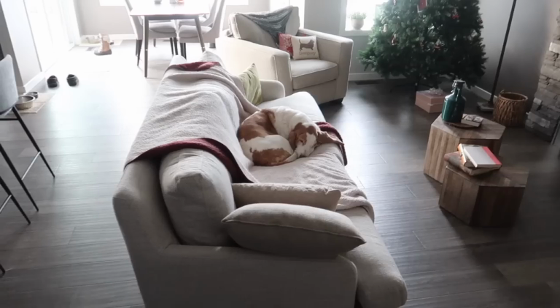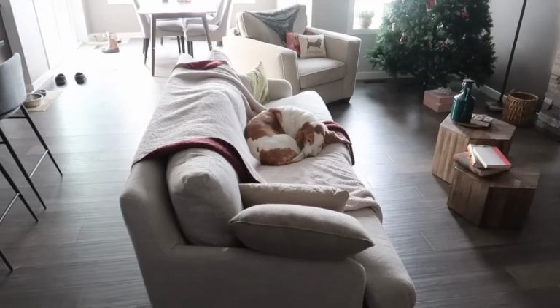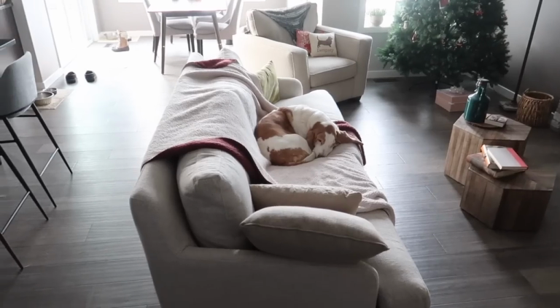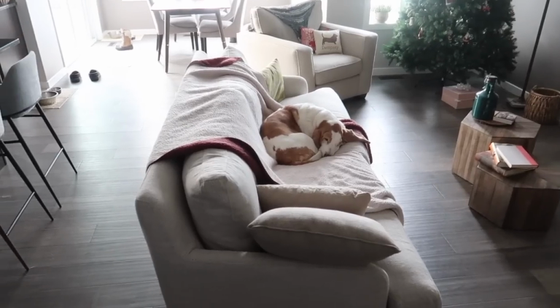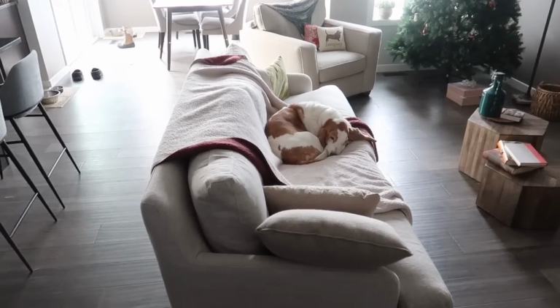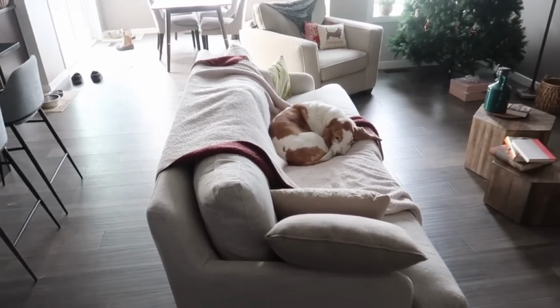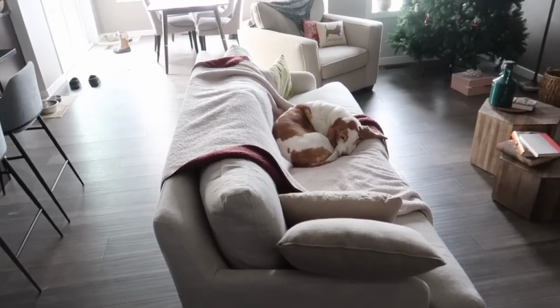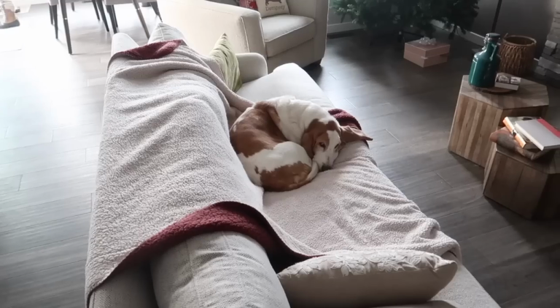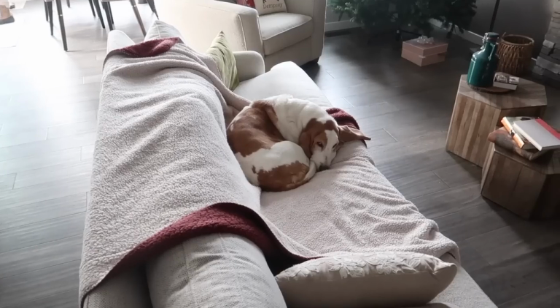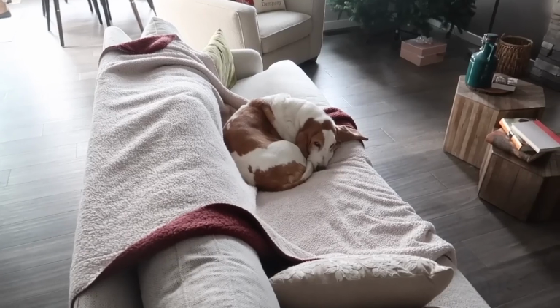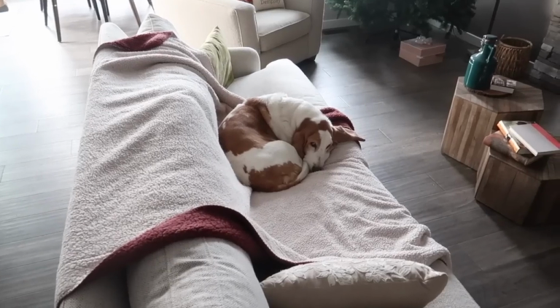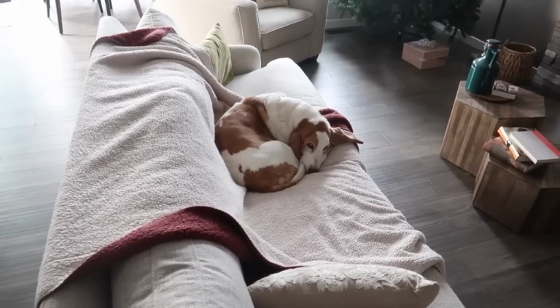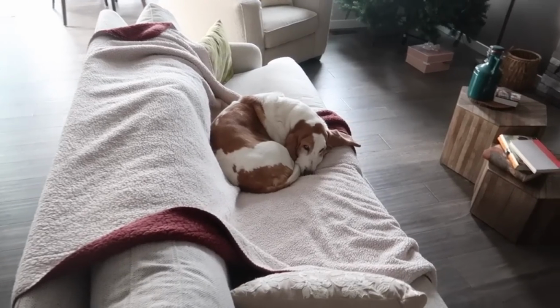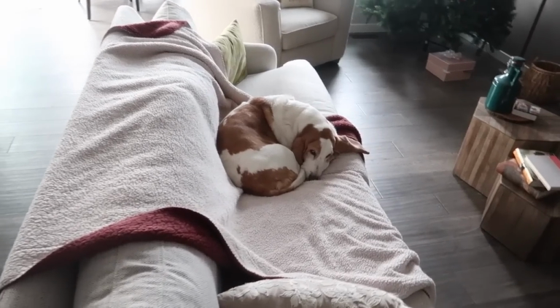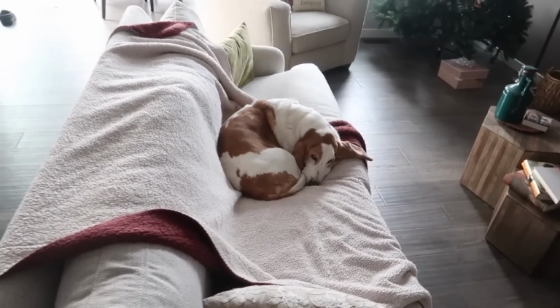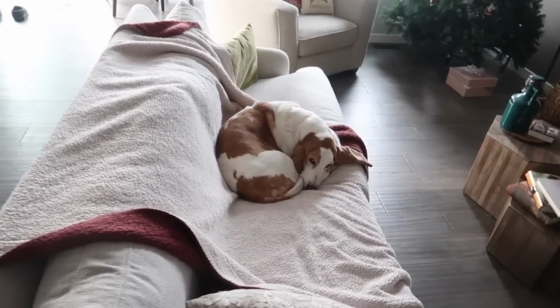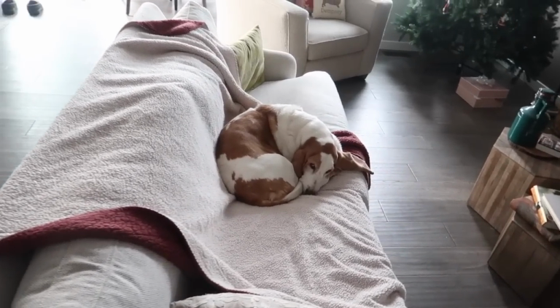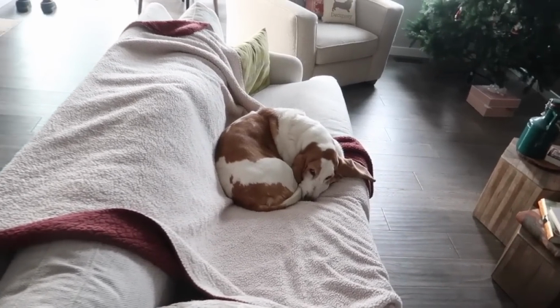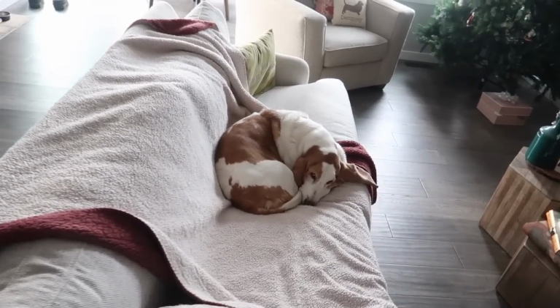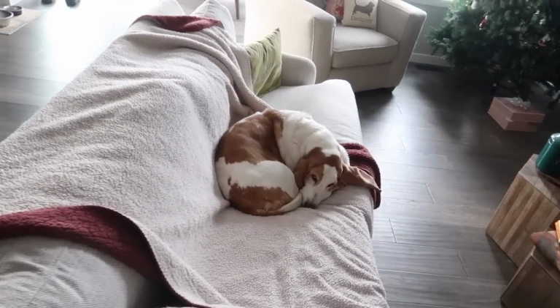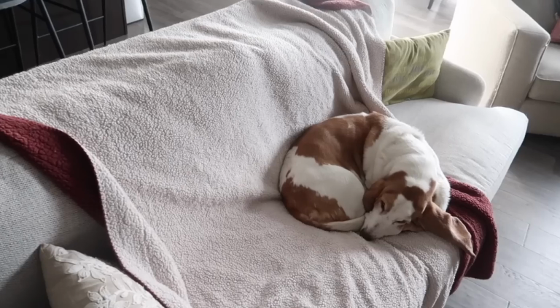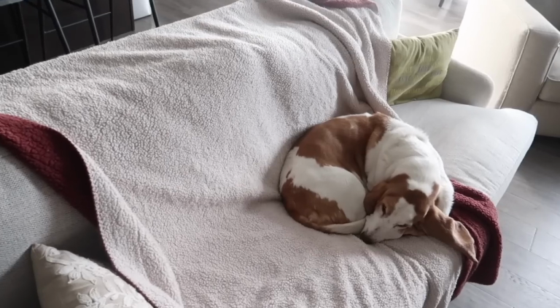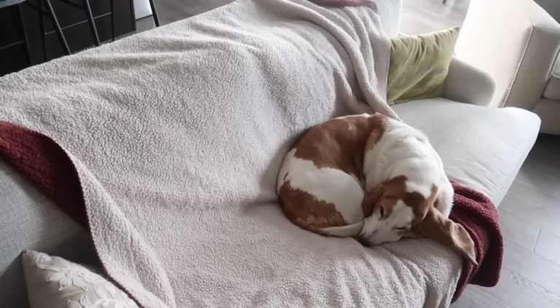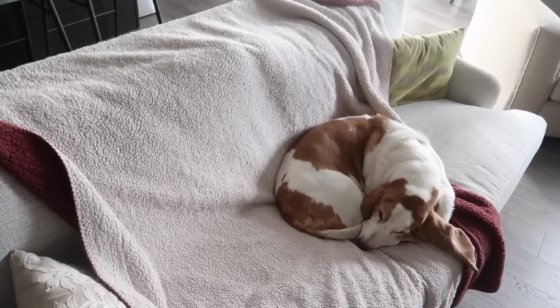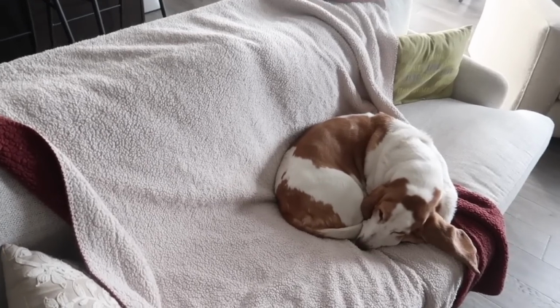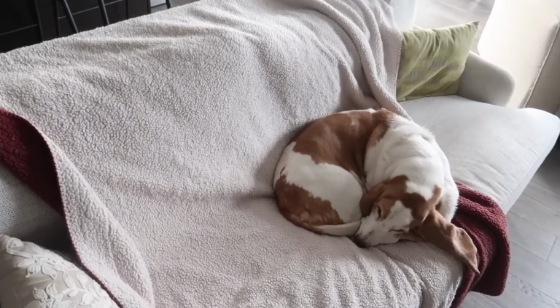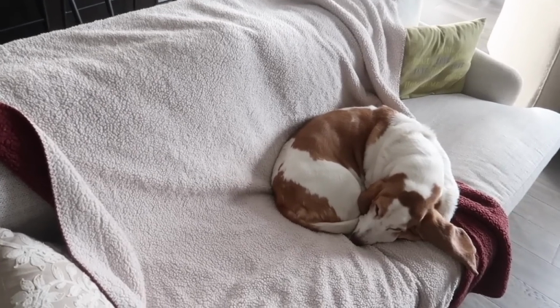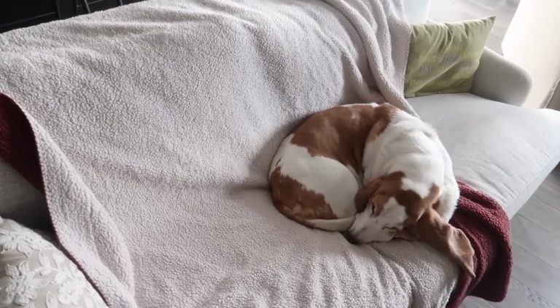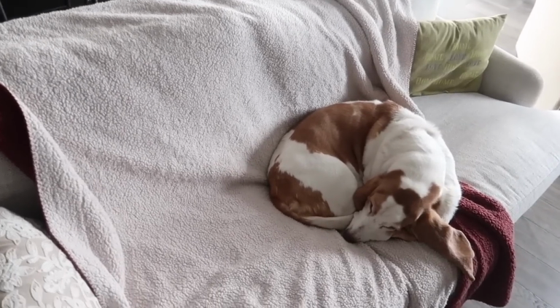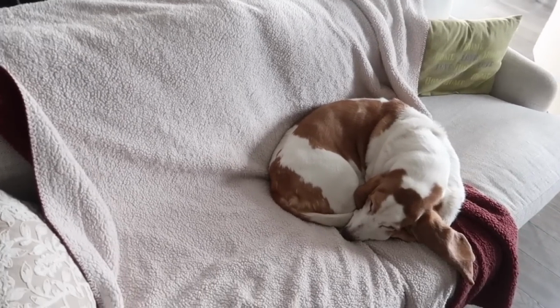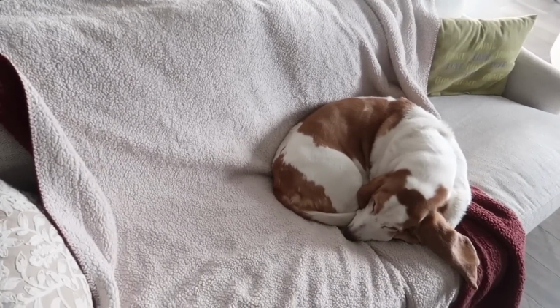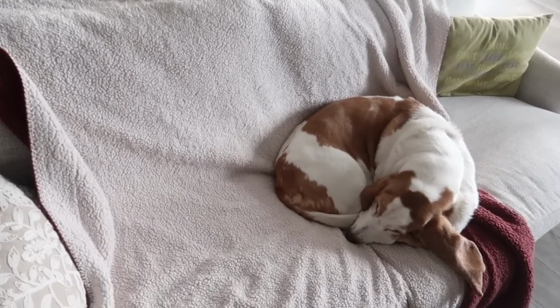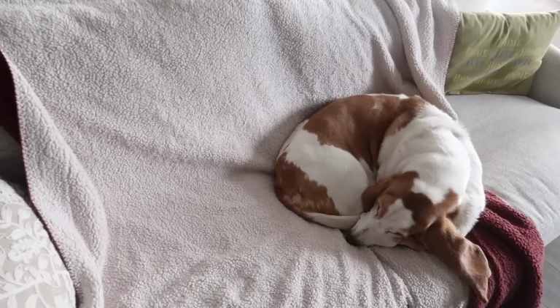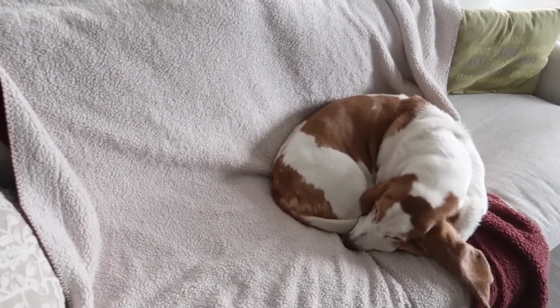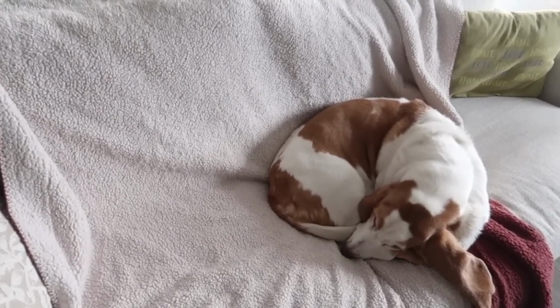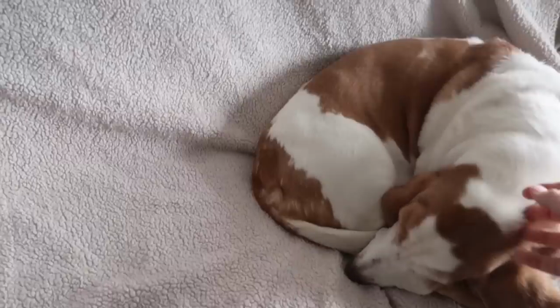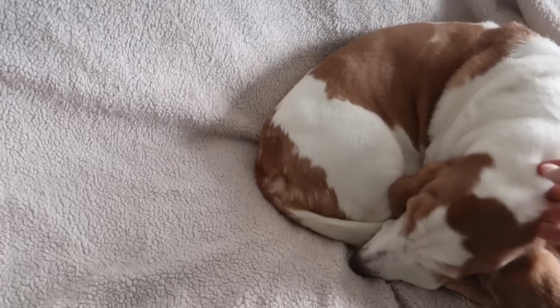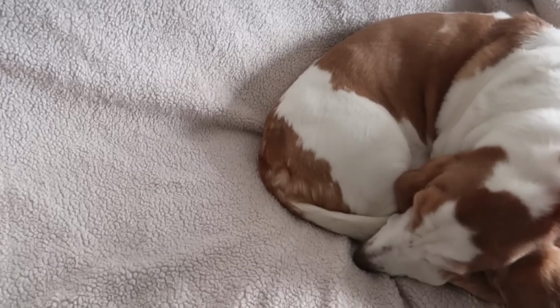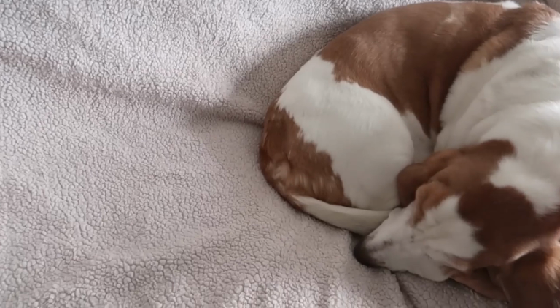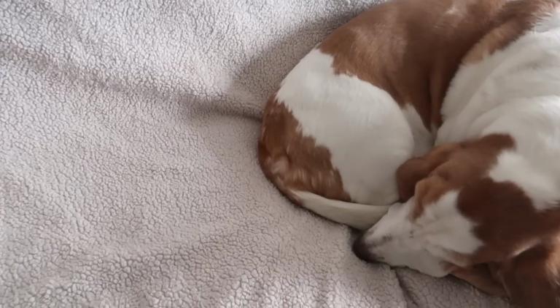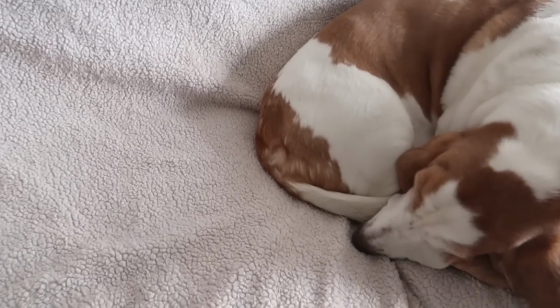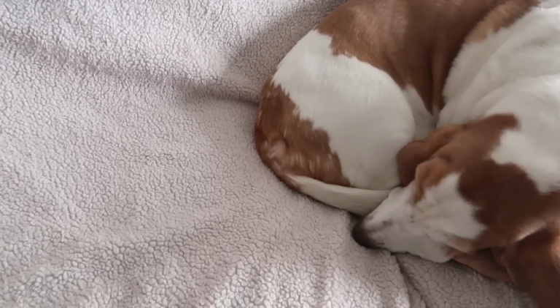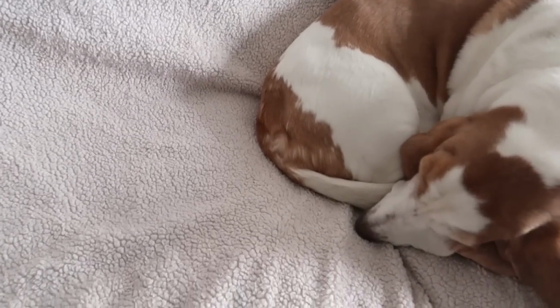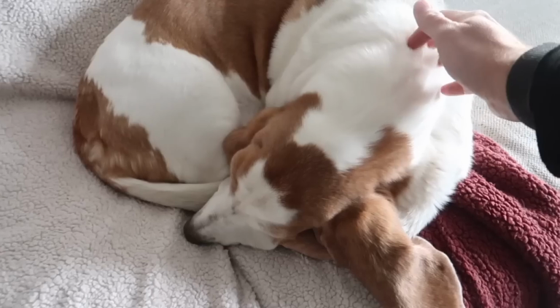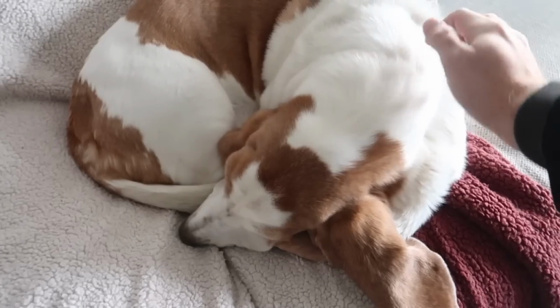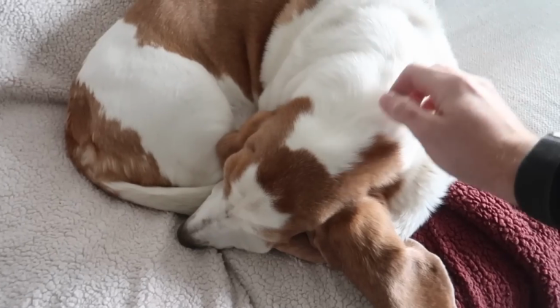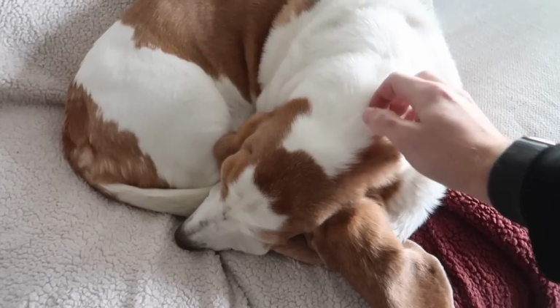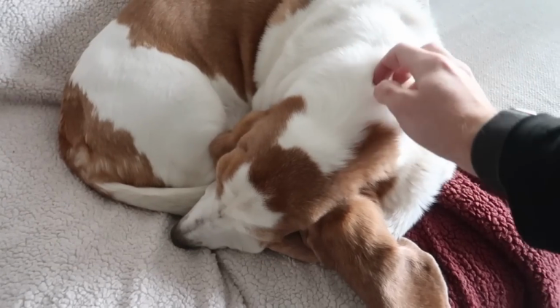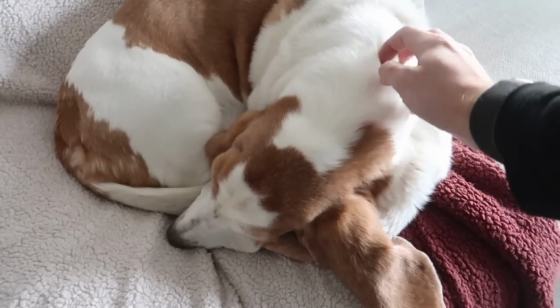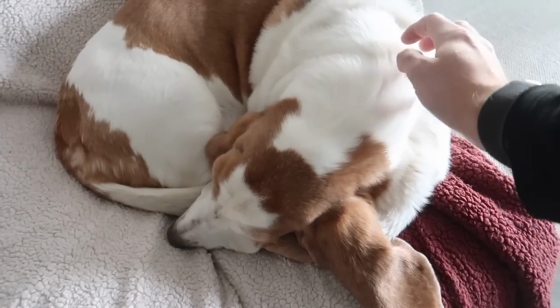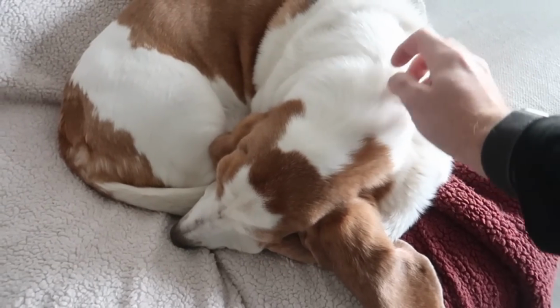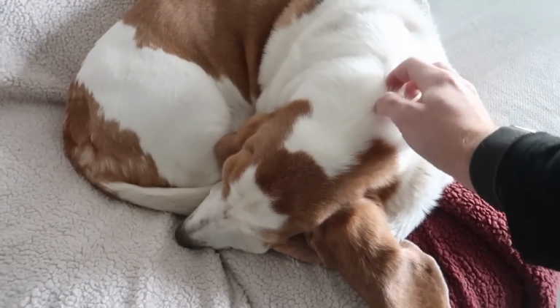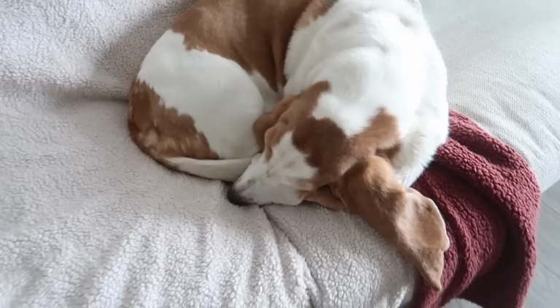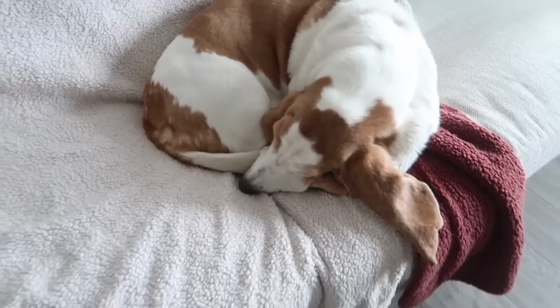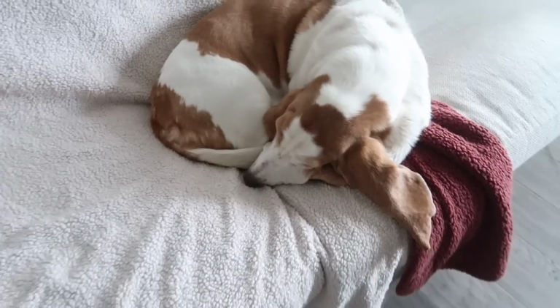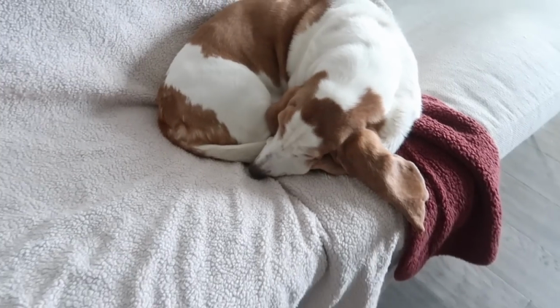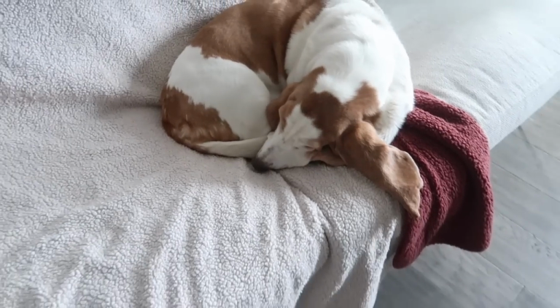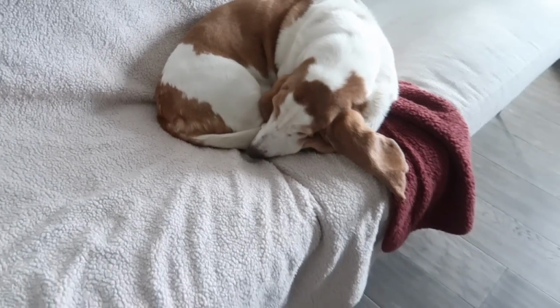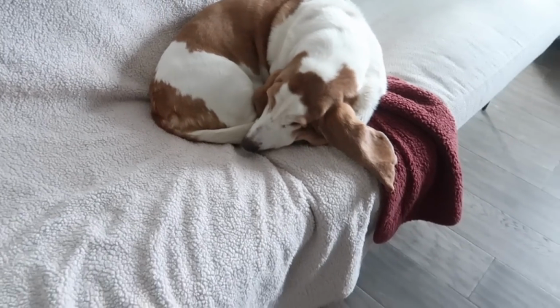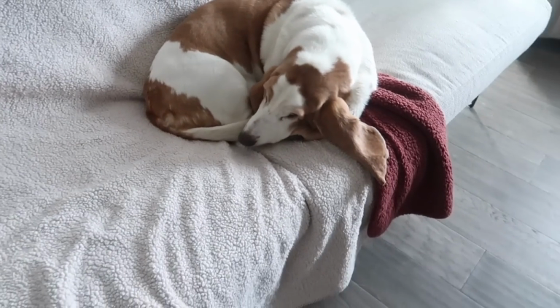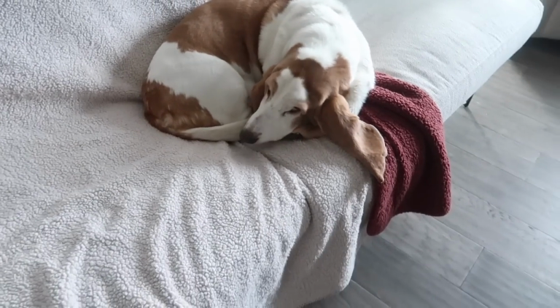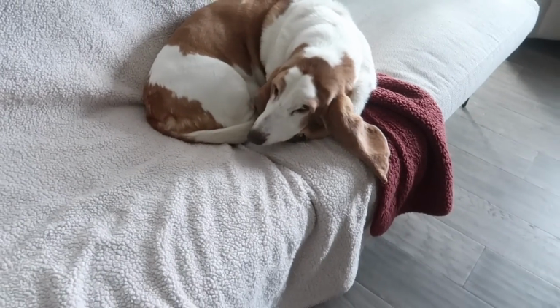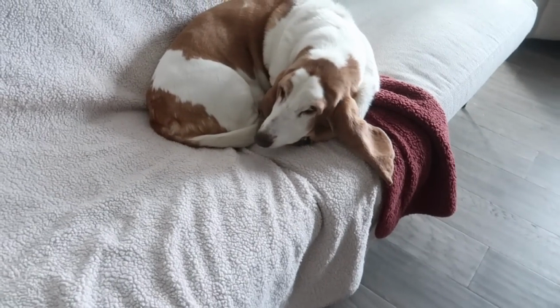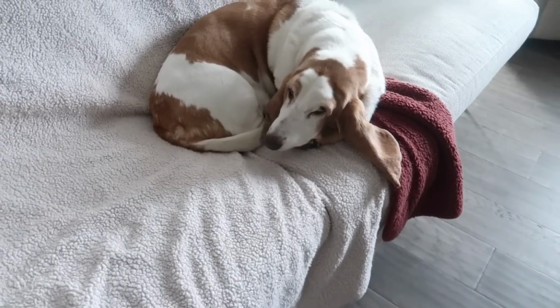Hey Dempsey, thanks for coming to greet me at the door. It's so nice coming home to your excitement.